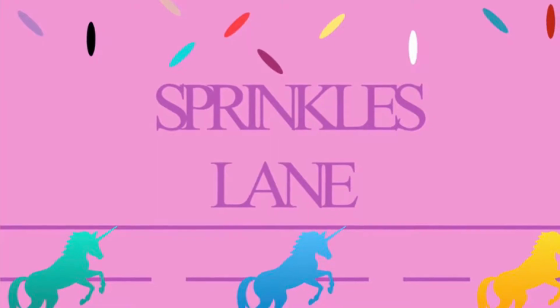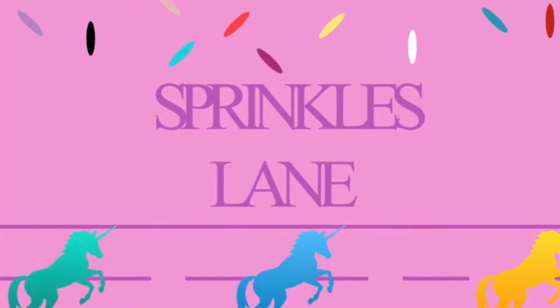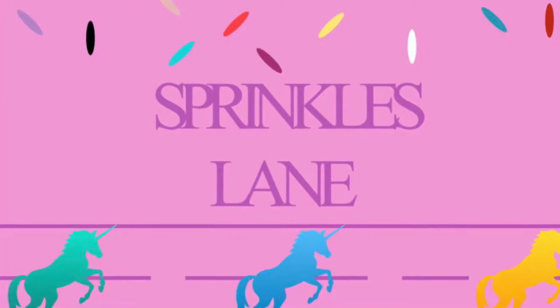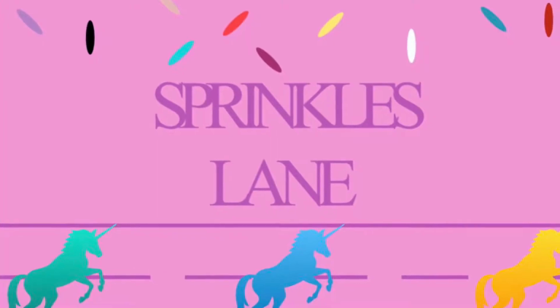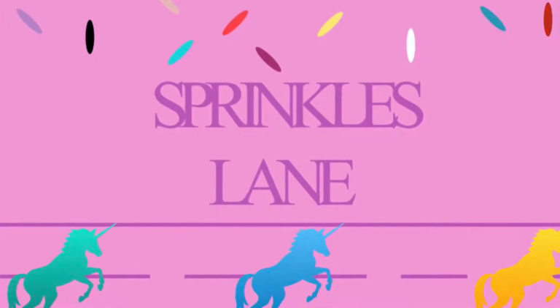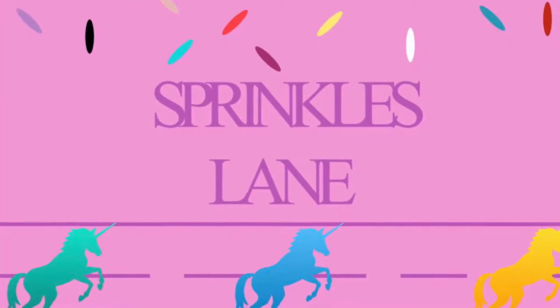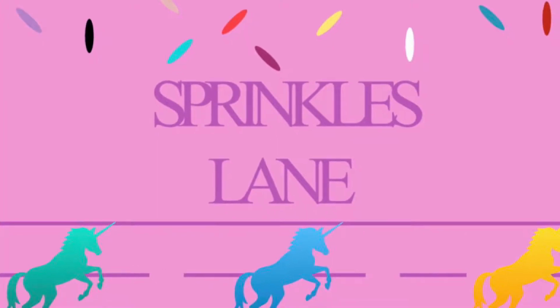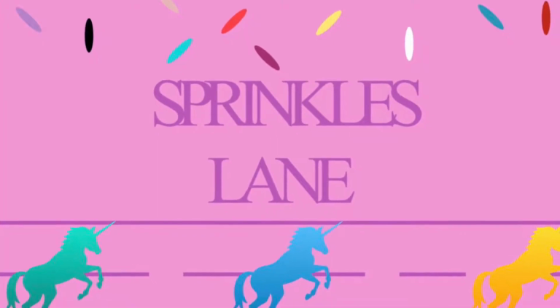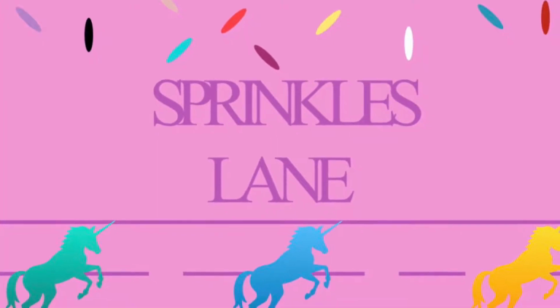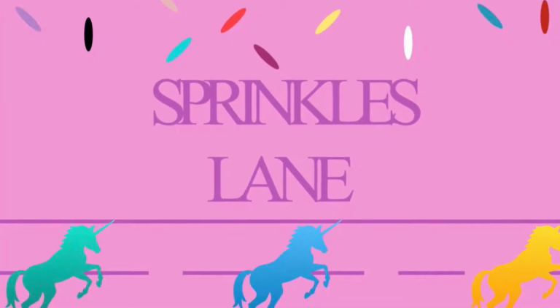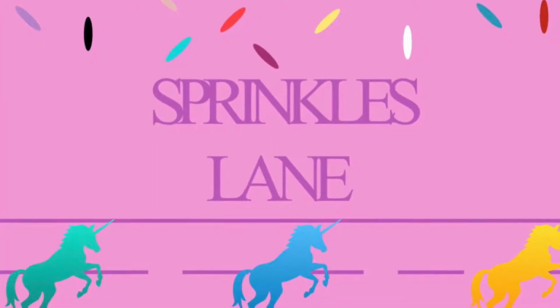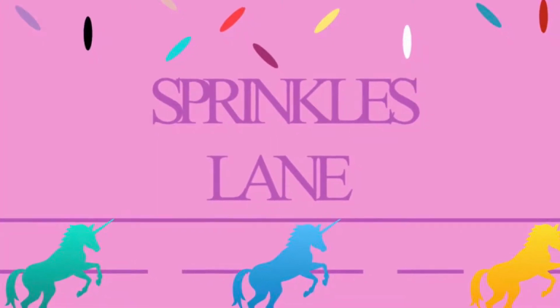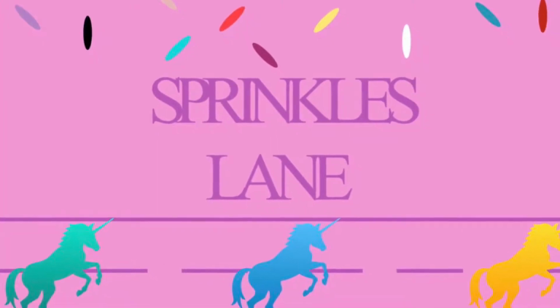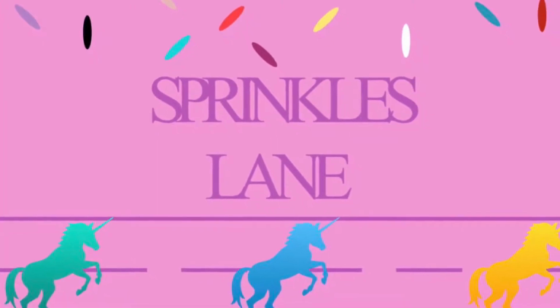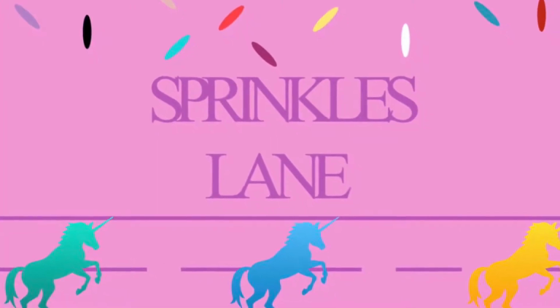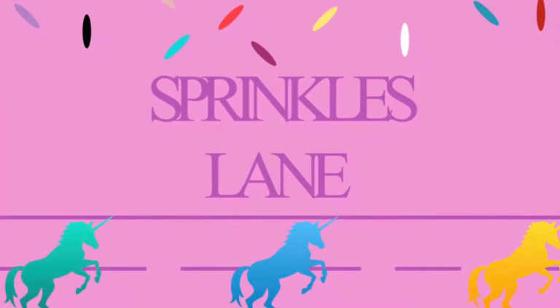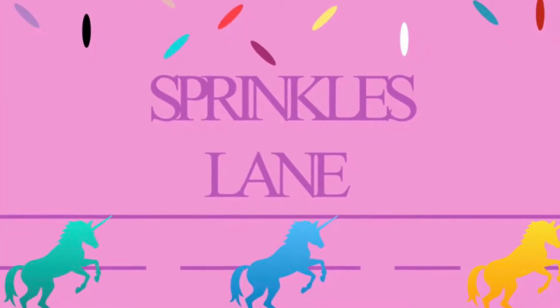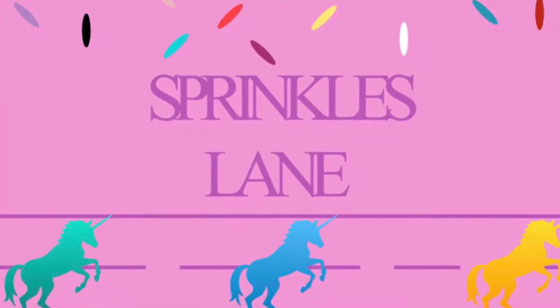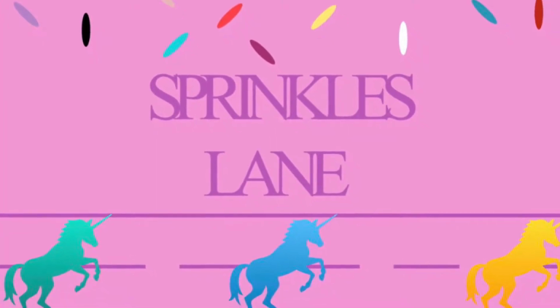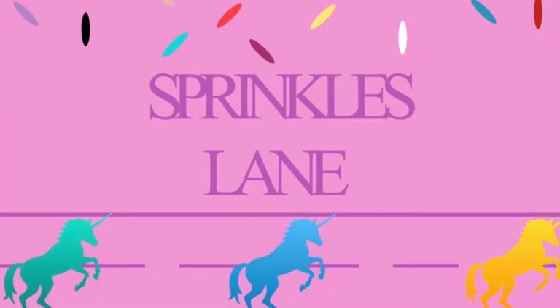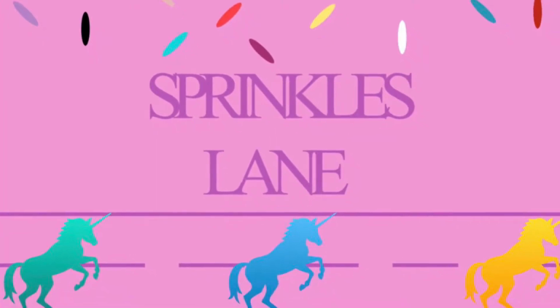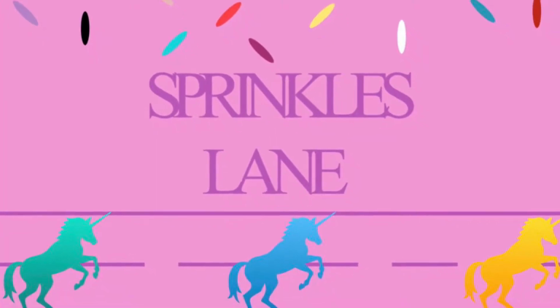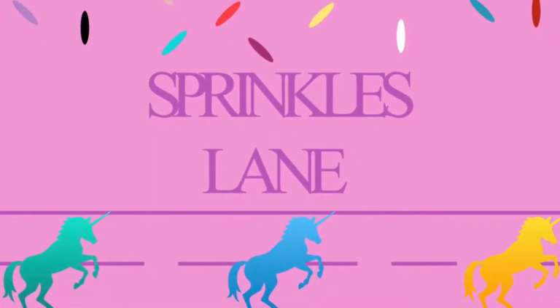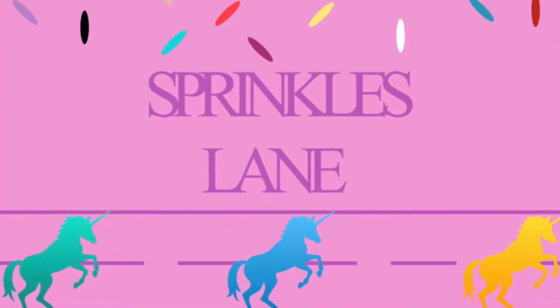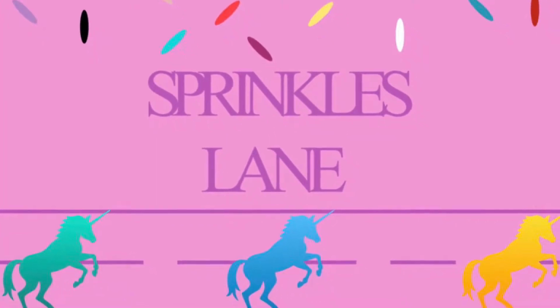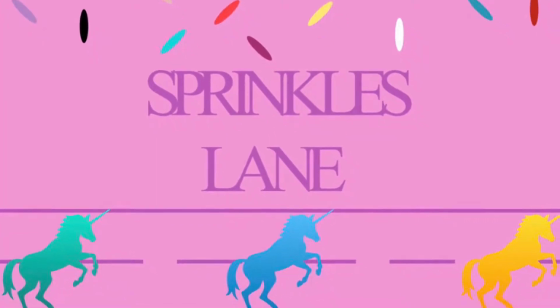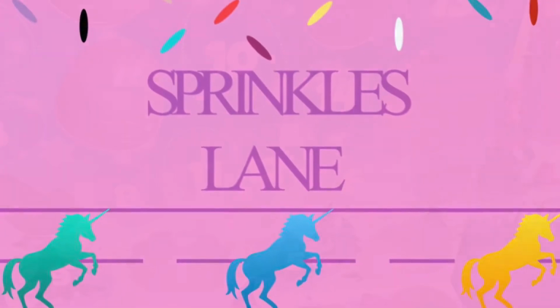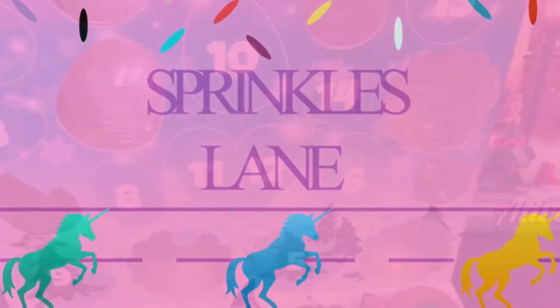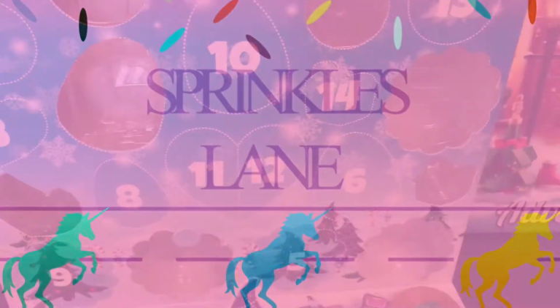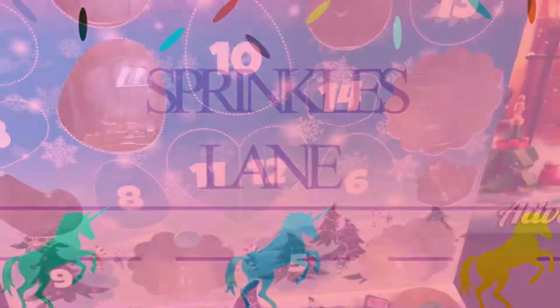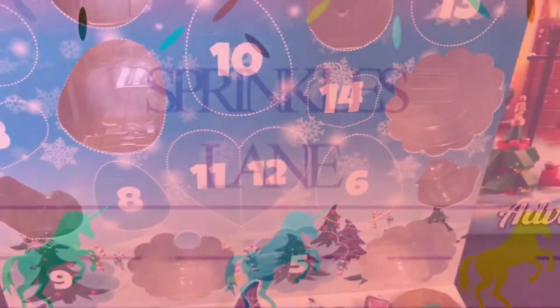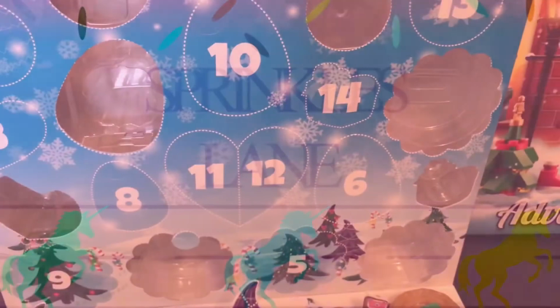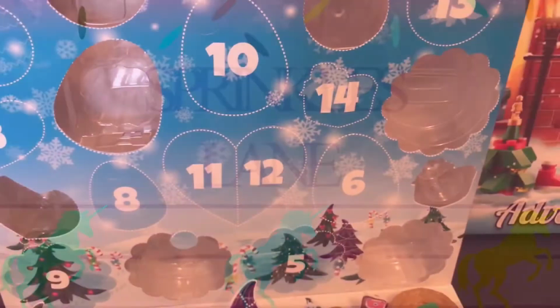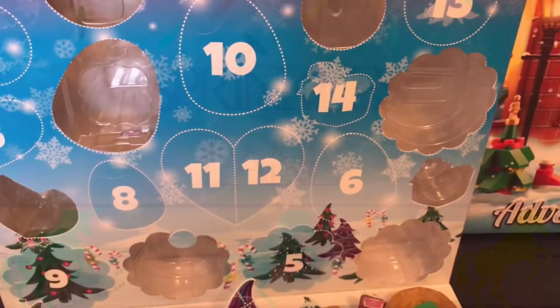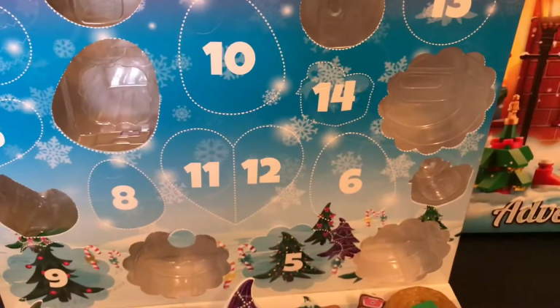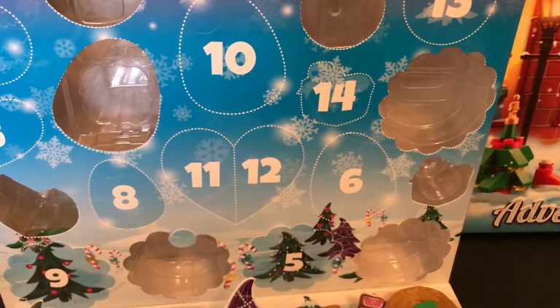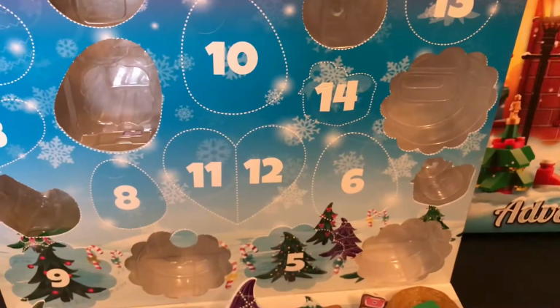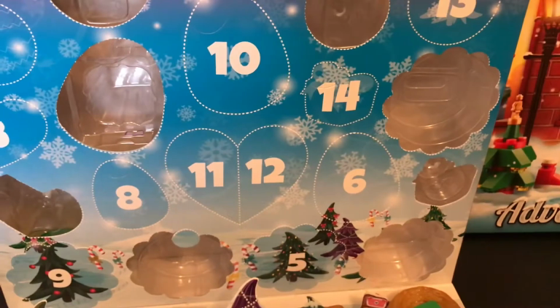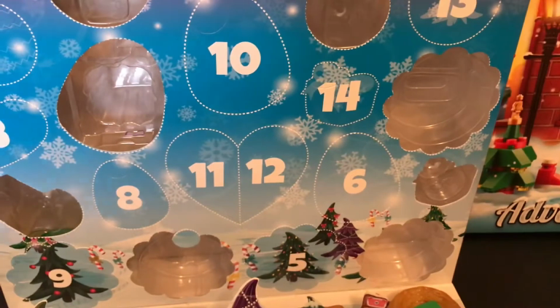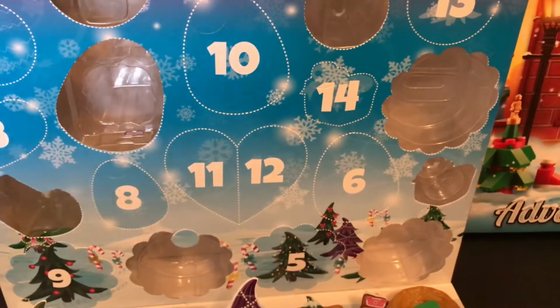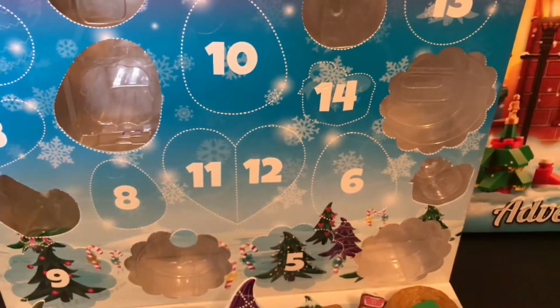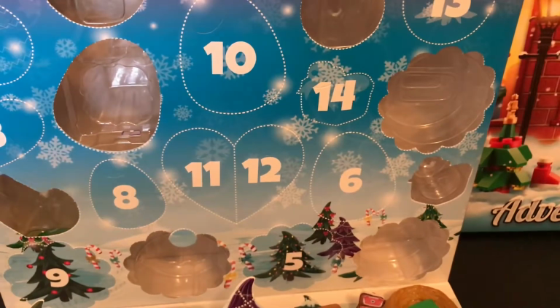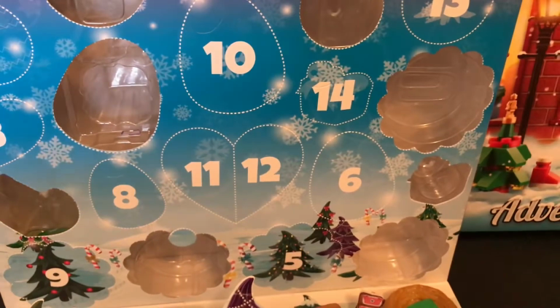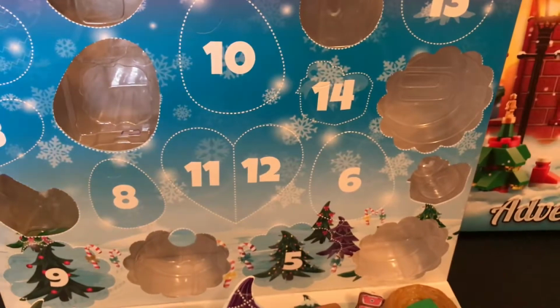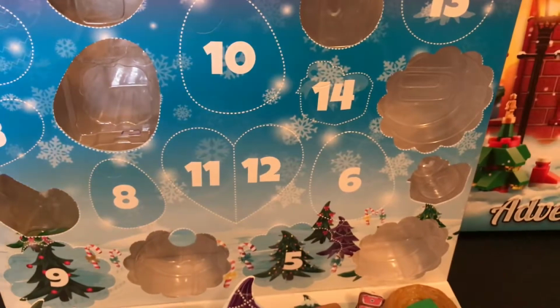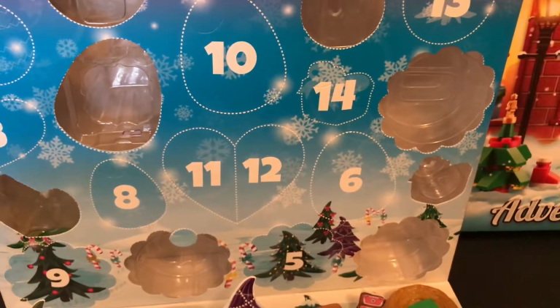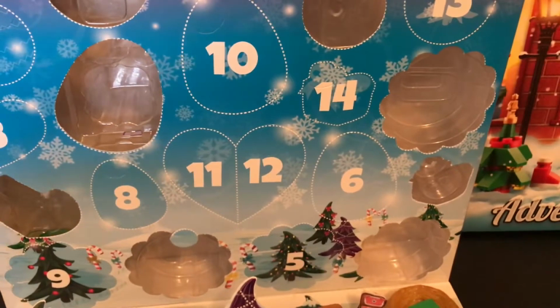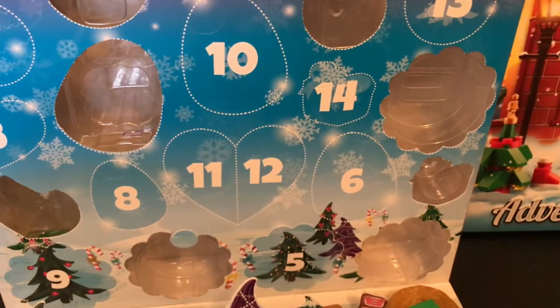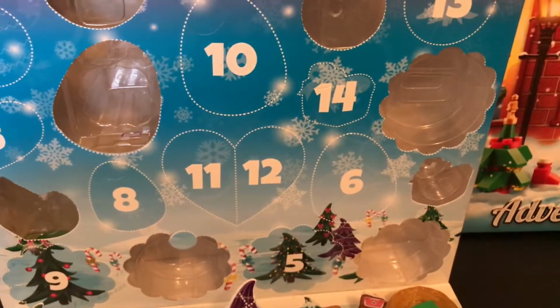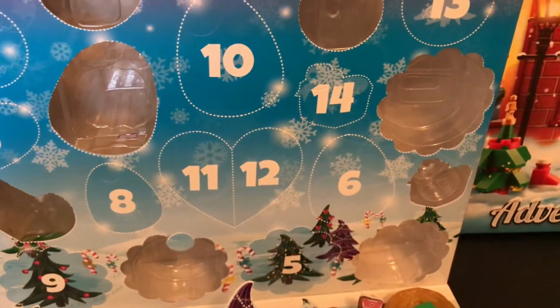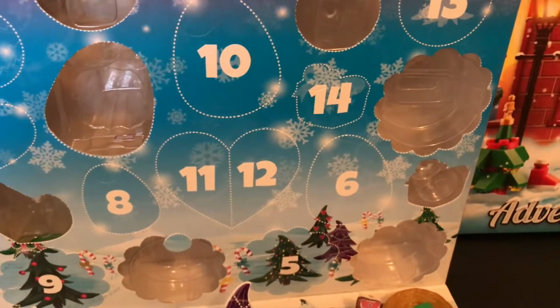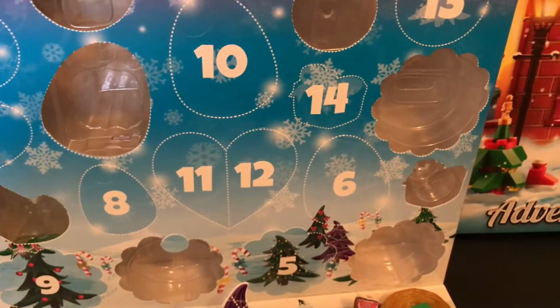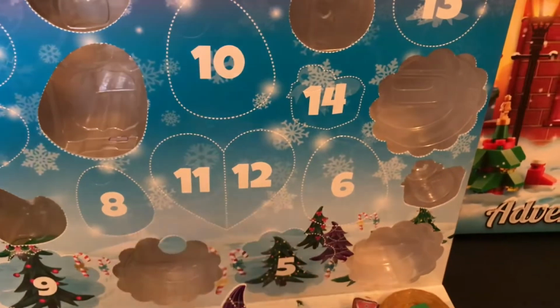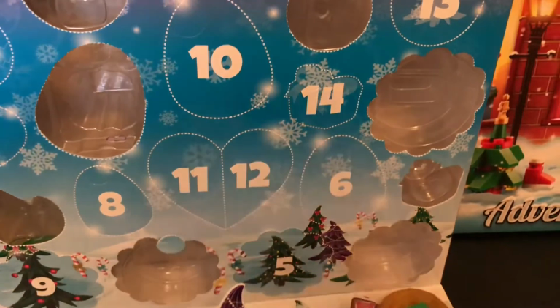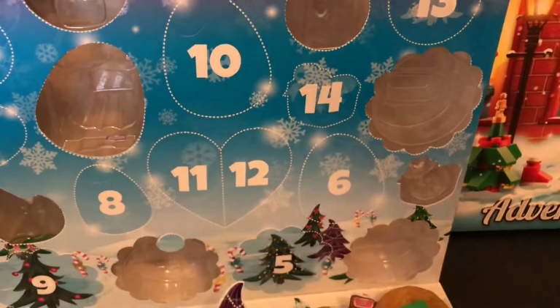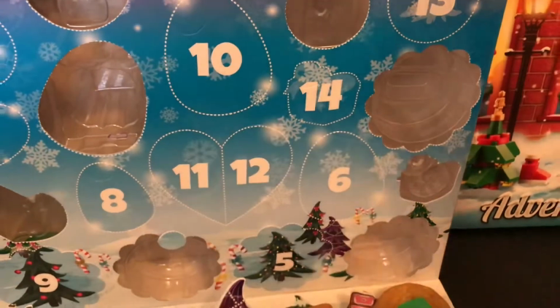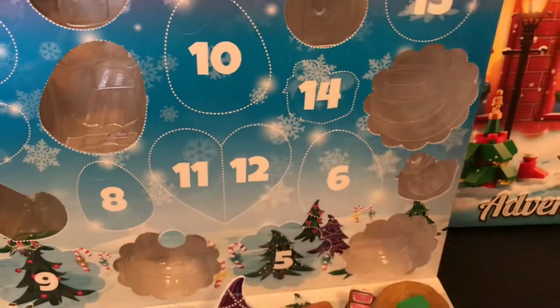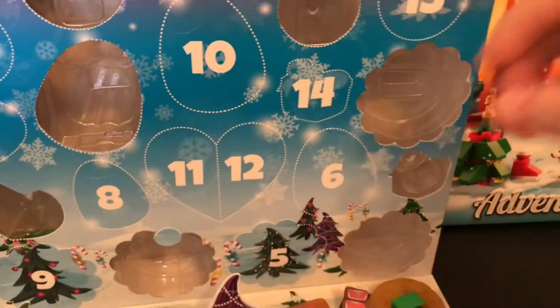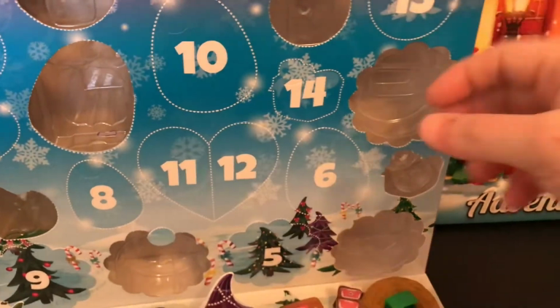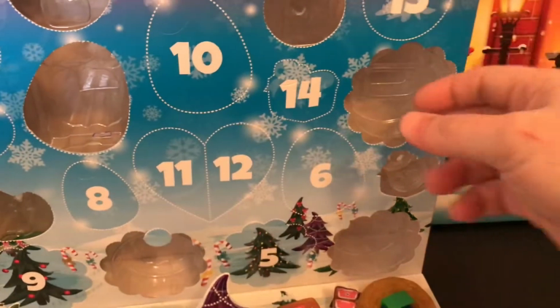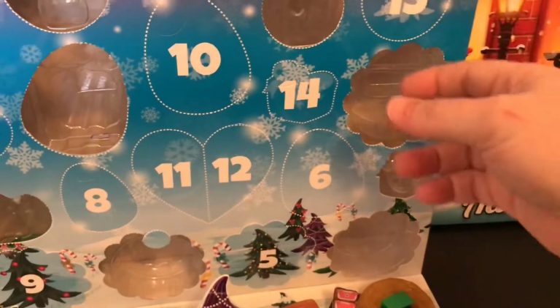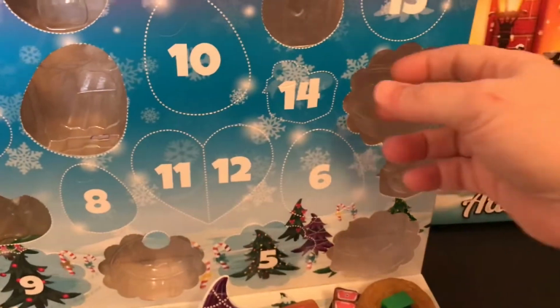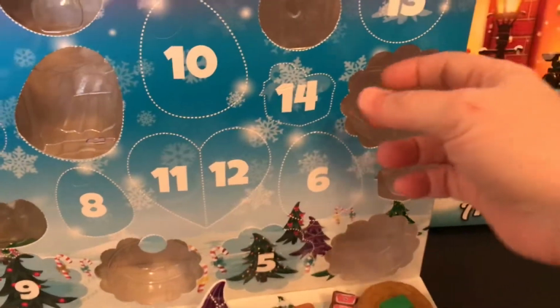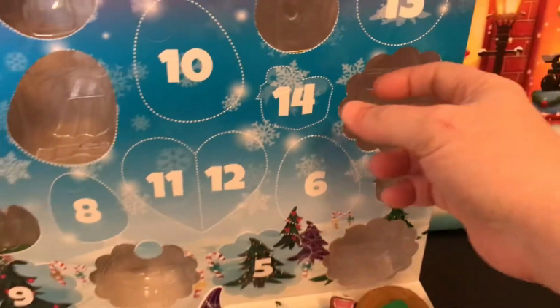Hi, welcome to Sprinkles Lane, glad you could join us today. It's day 14 on the countdown and we're starting with the Hatchimal calendar.